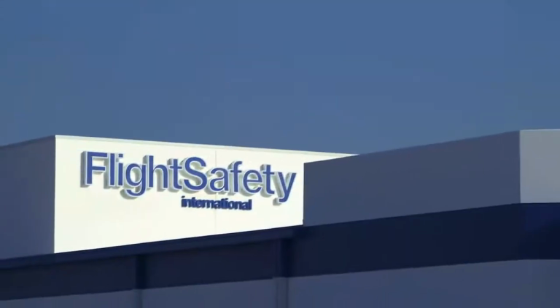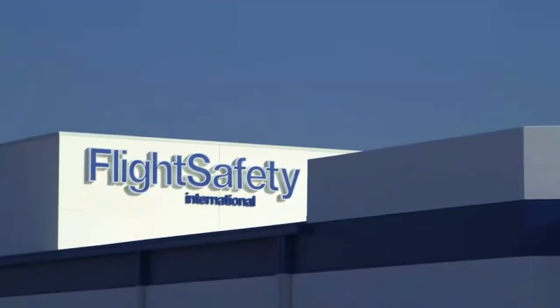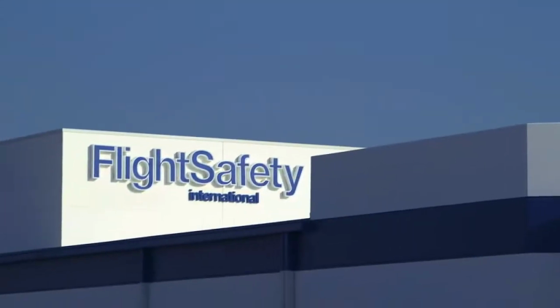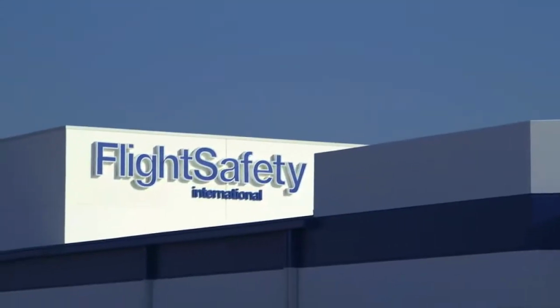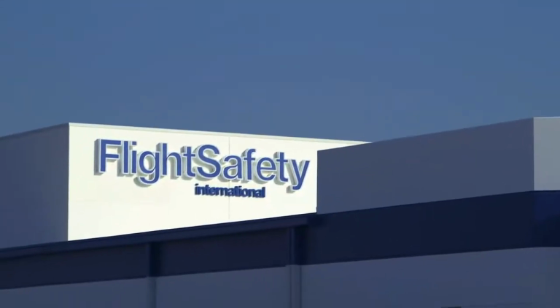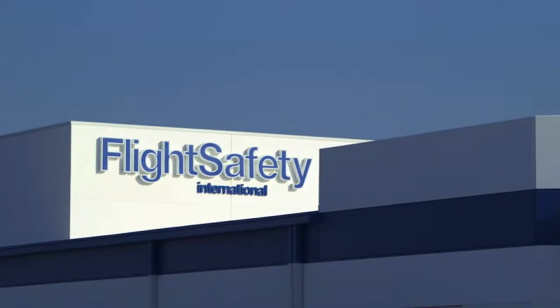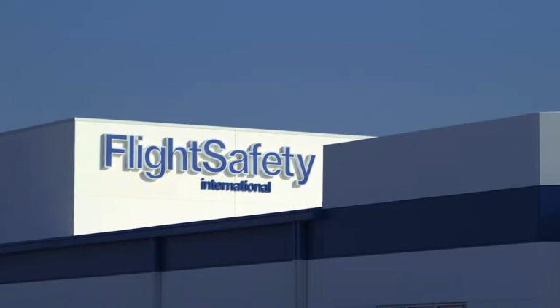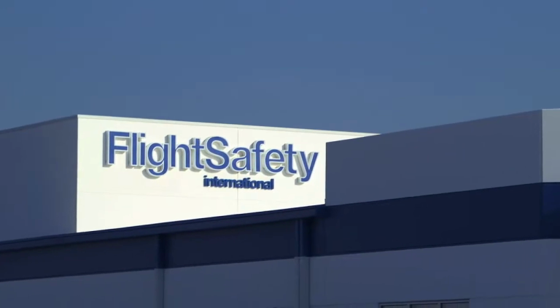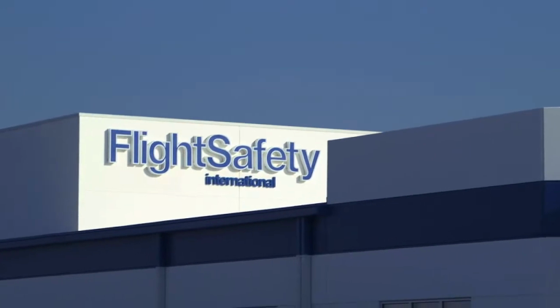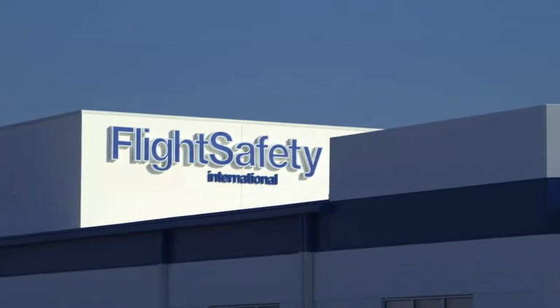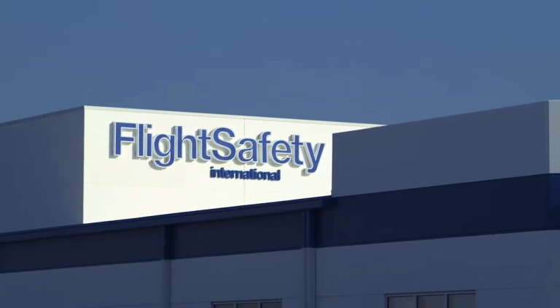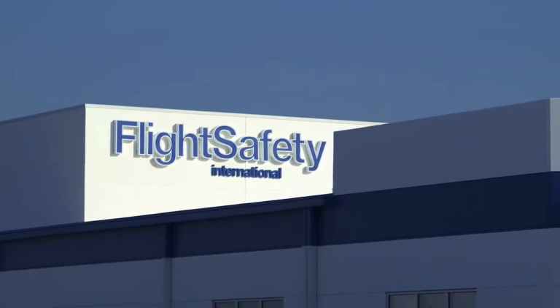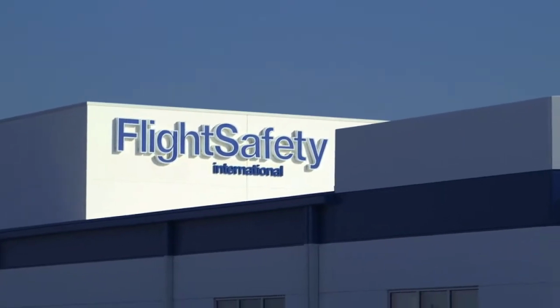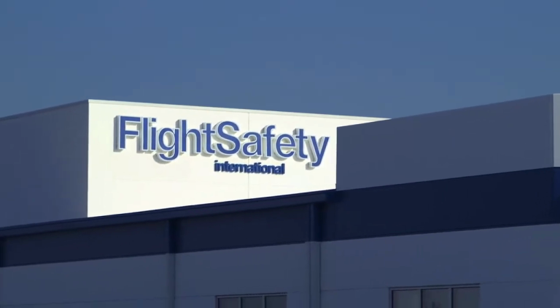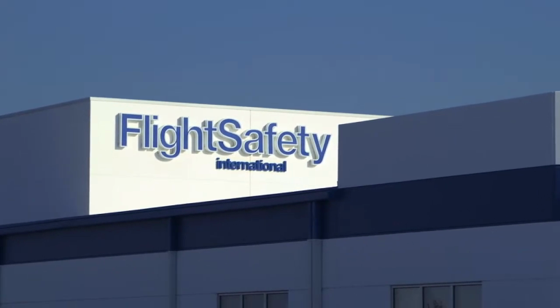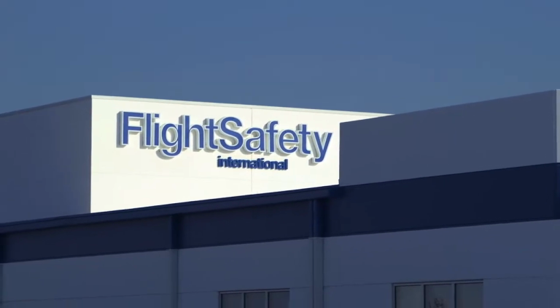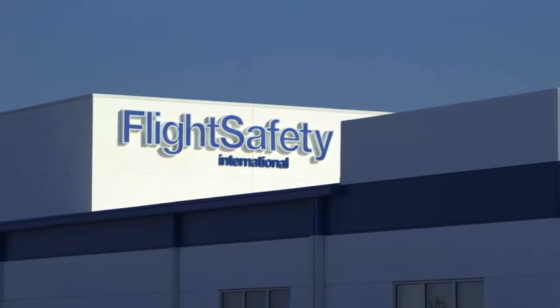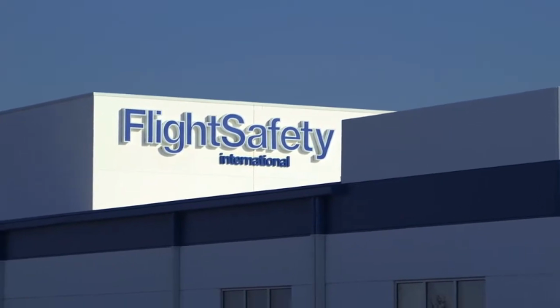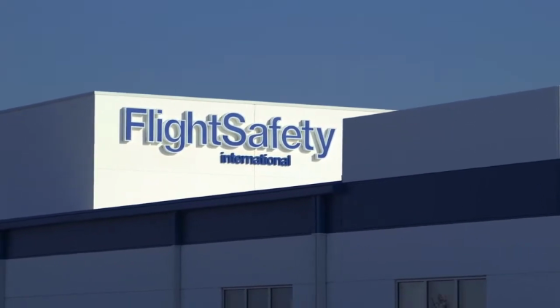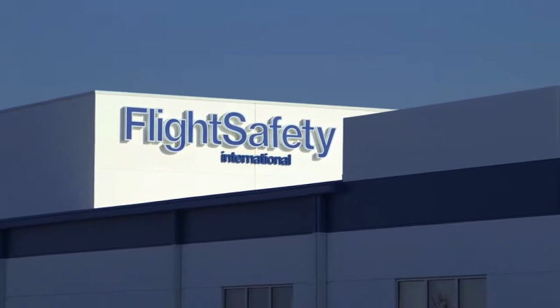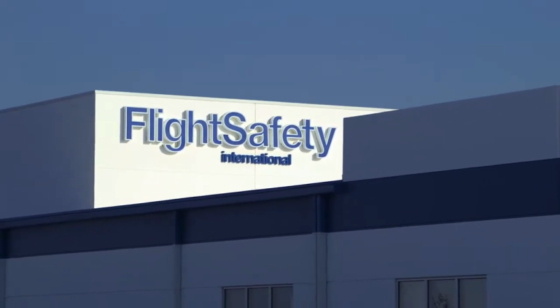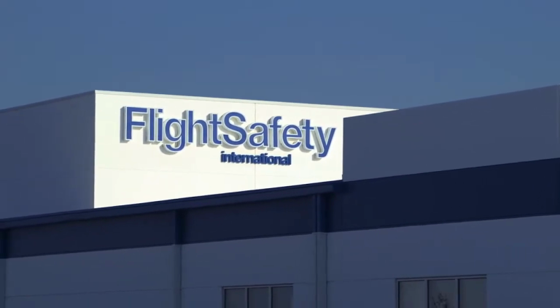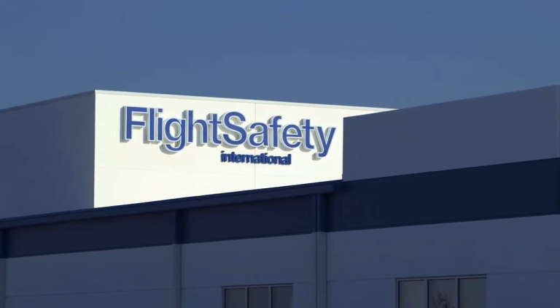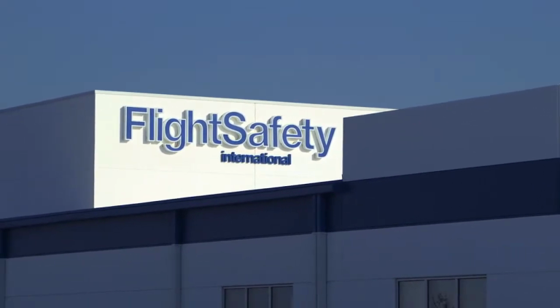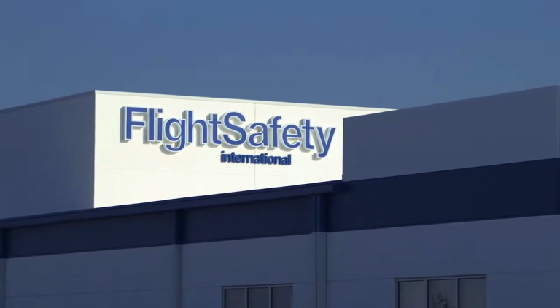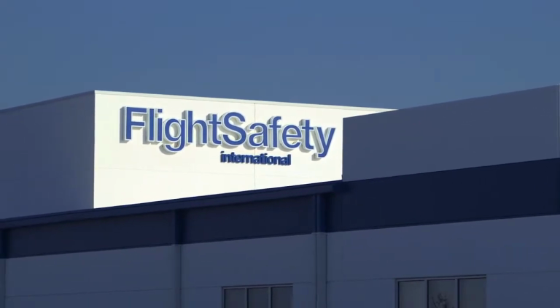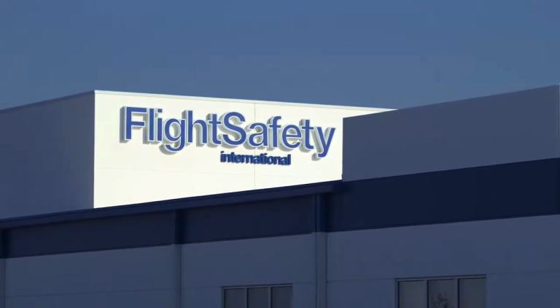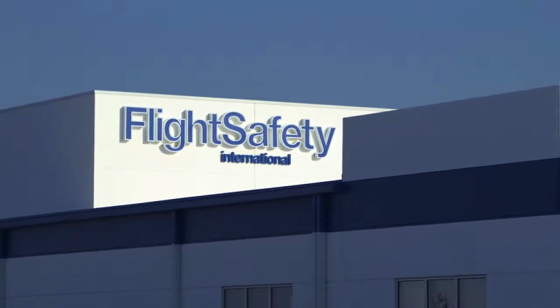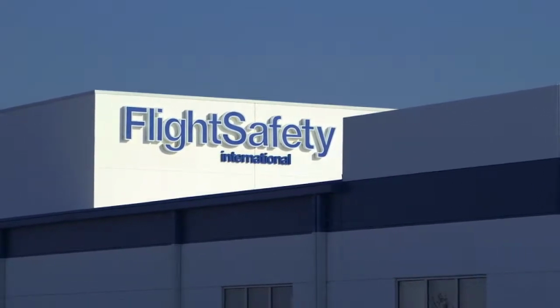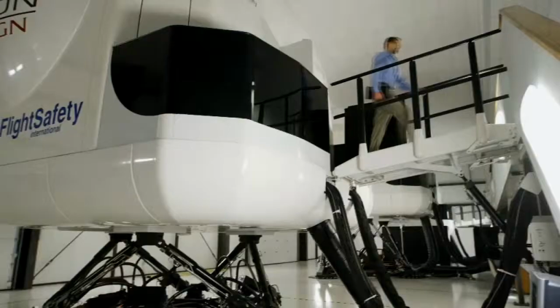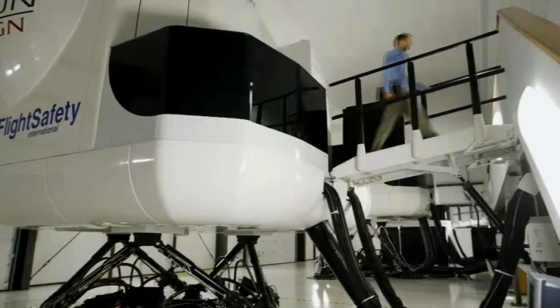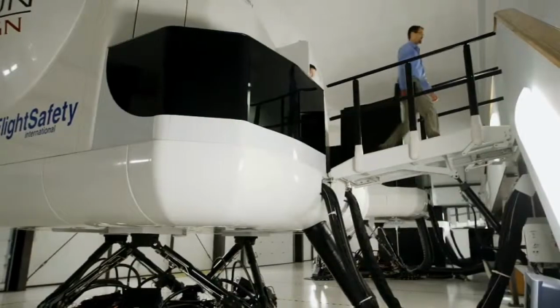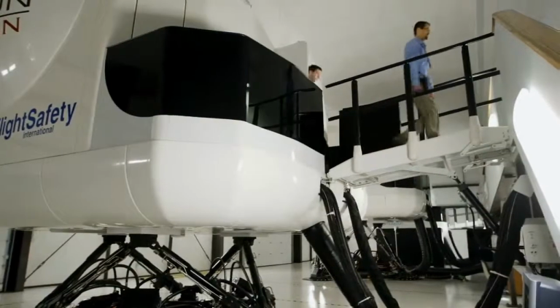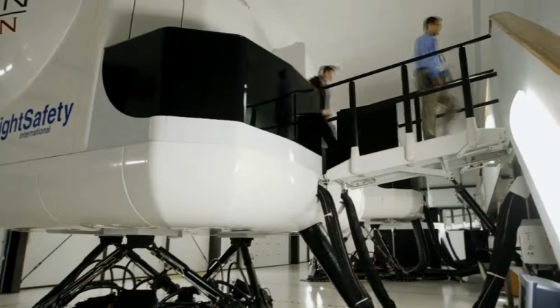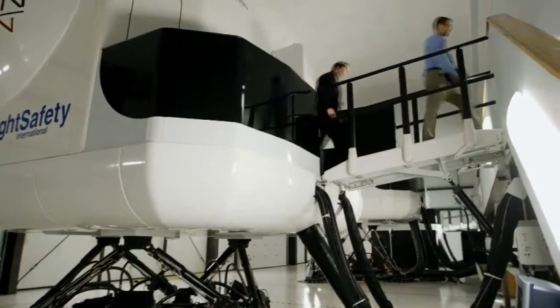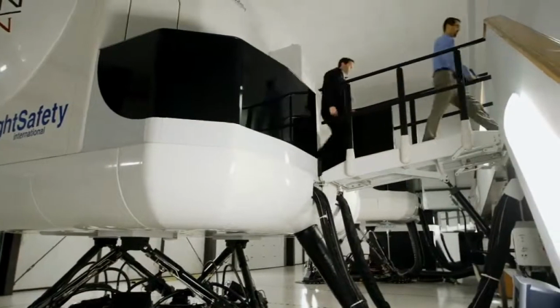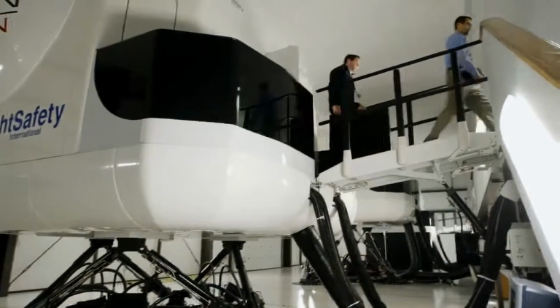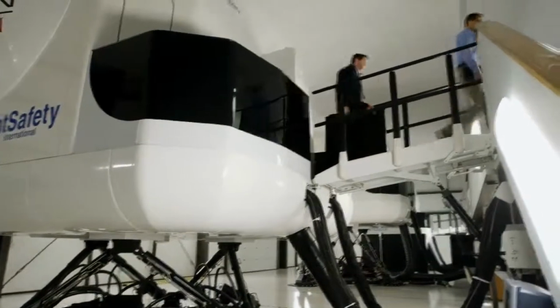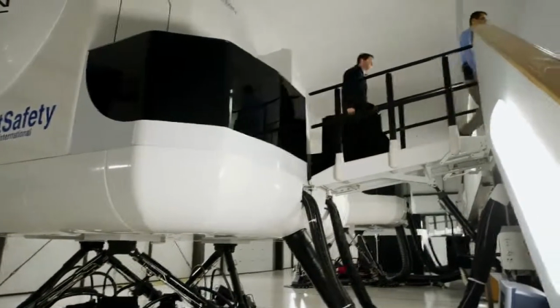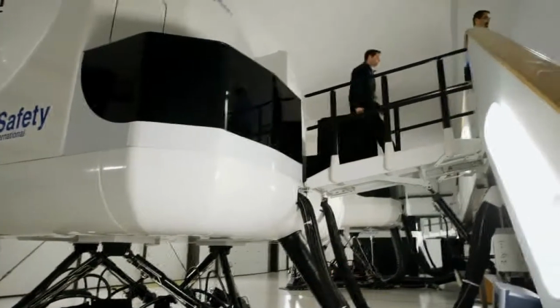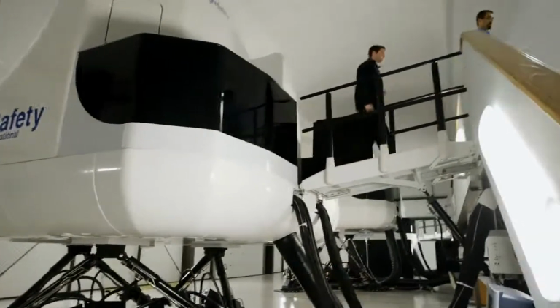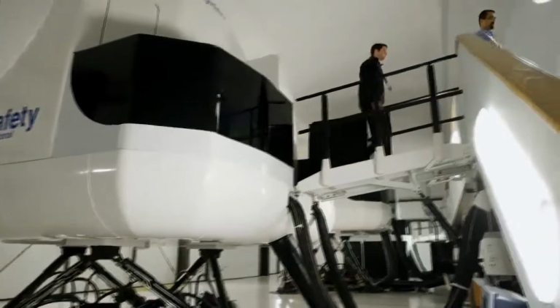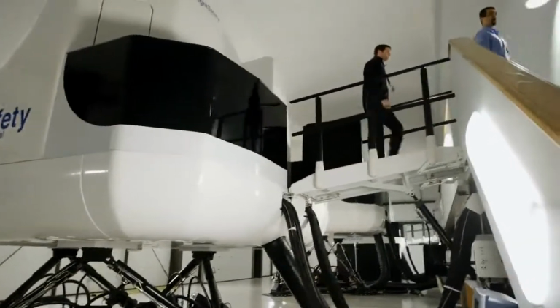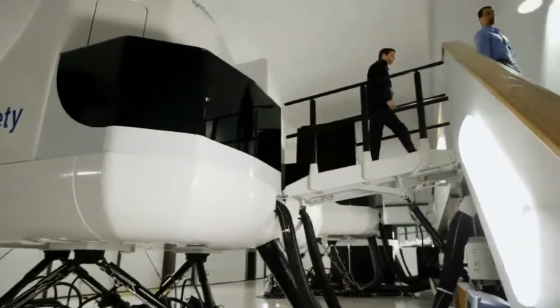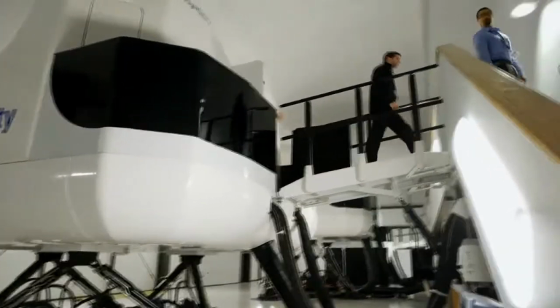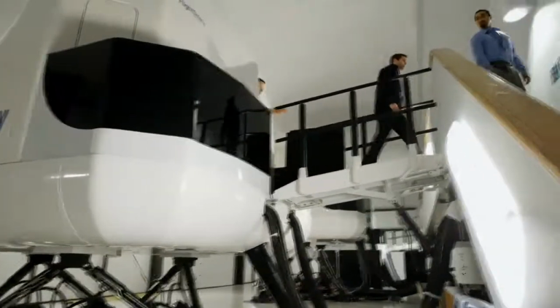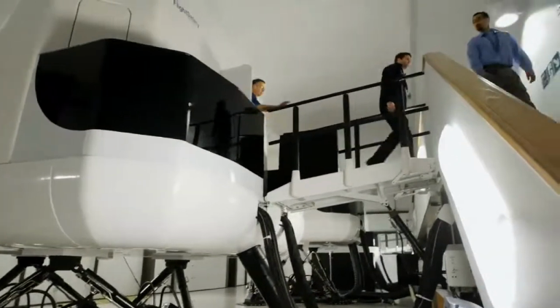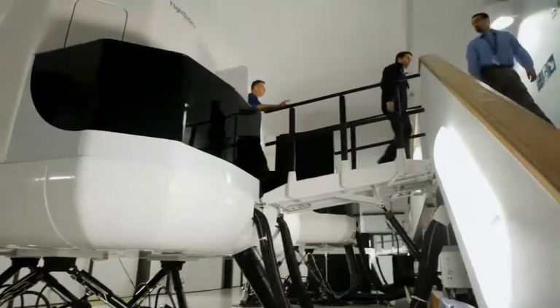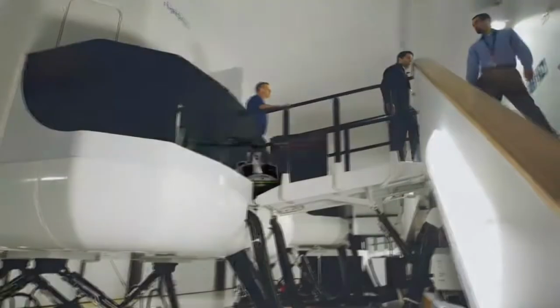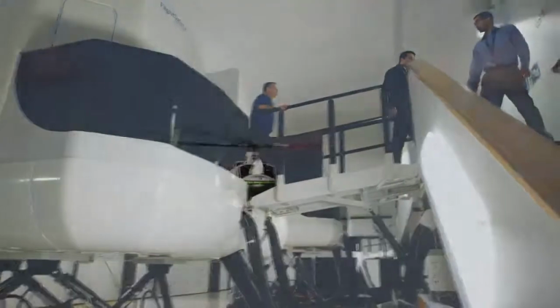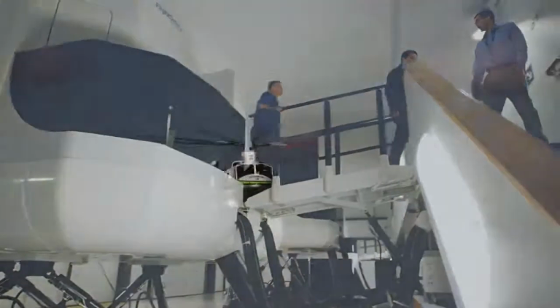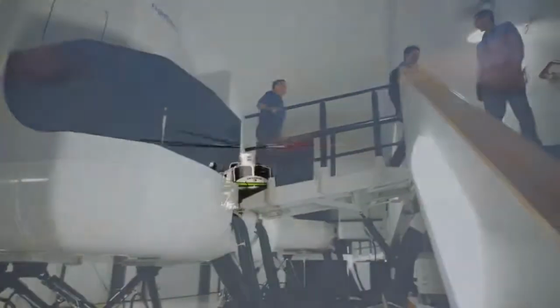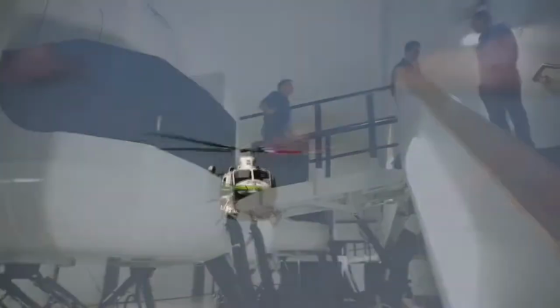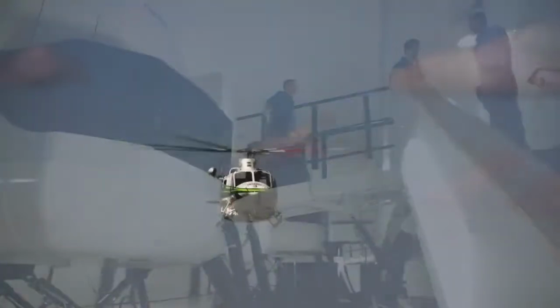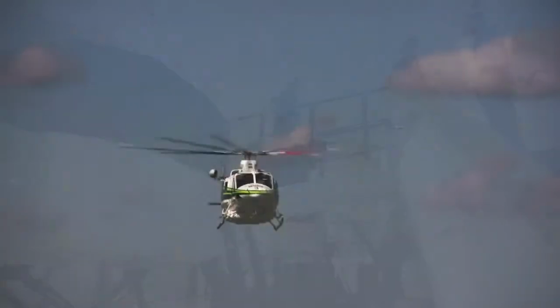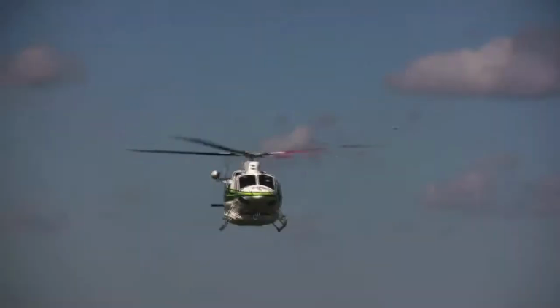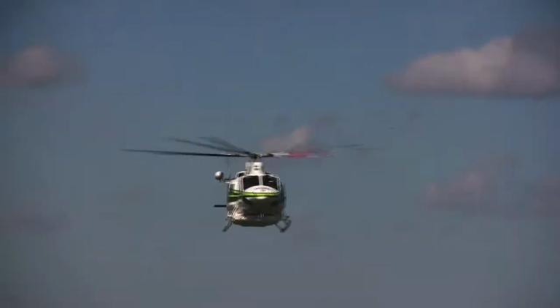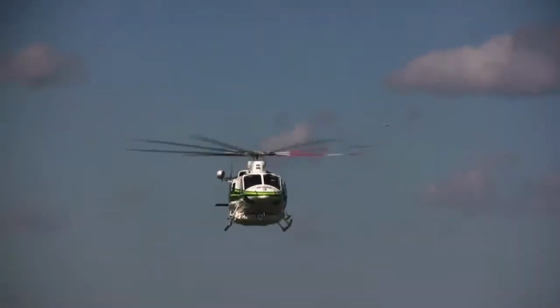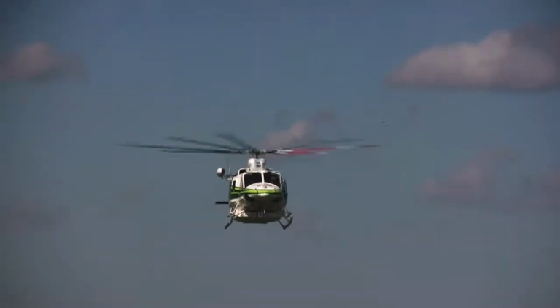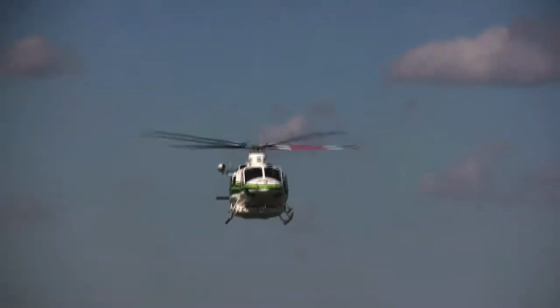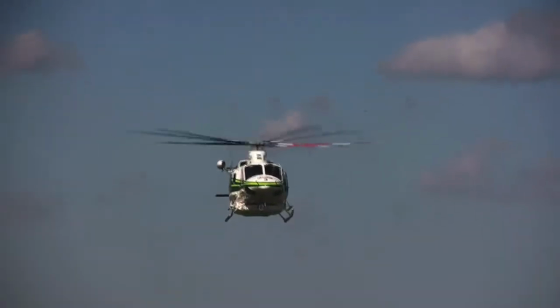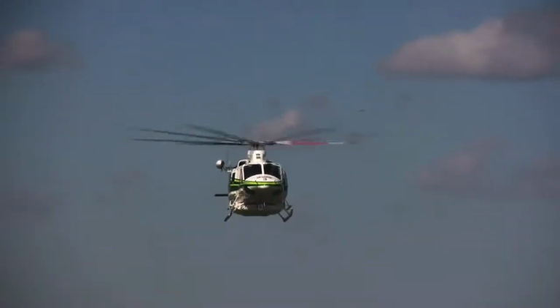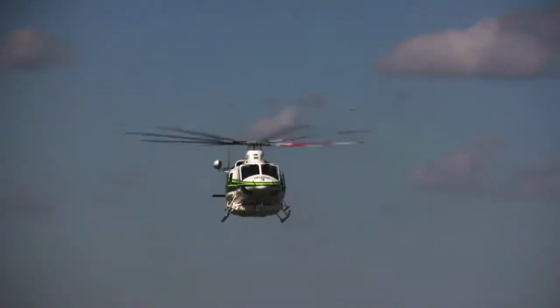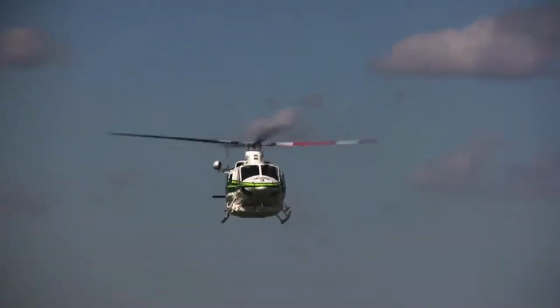We locate our learning centers around the world close to helicopter operators, which reduces crew downtime and maximizes efficiency.